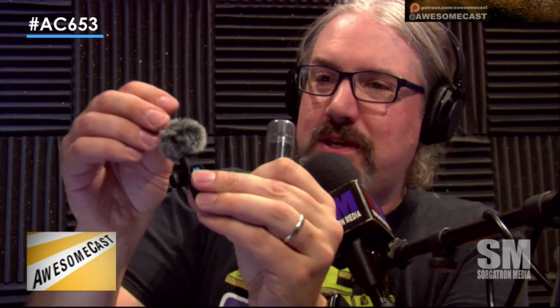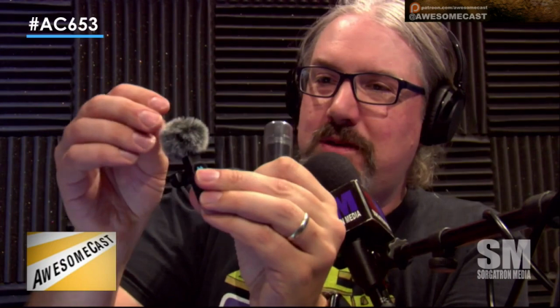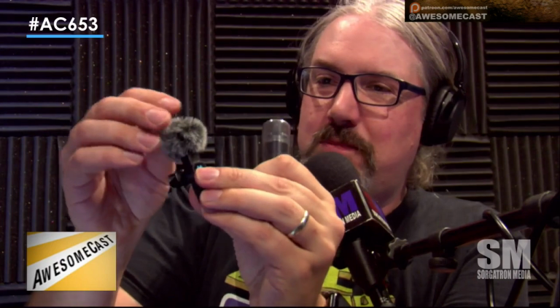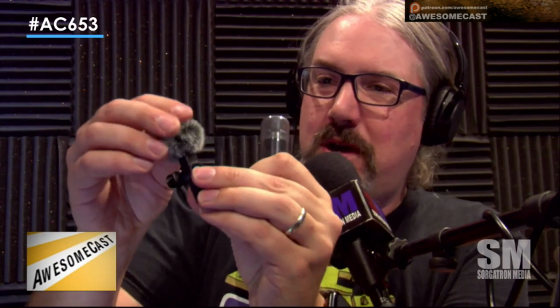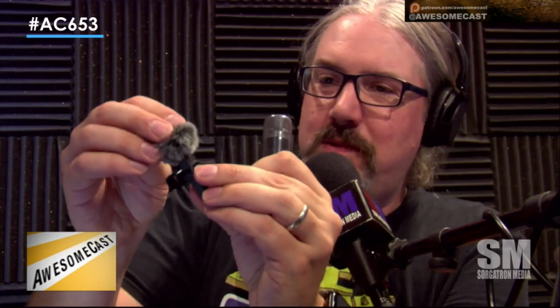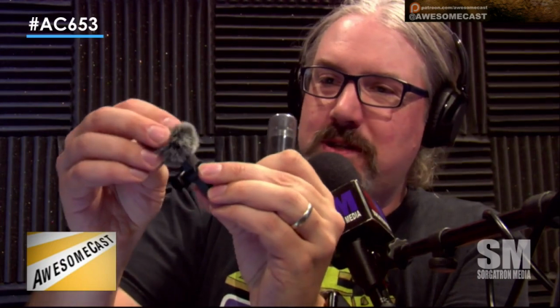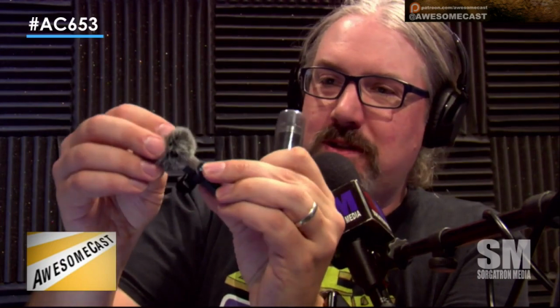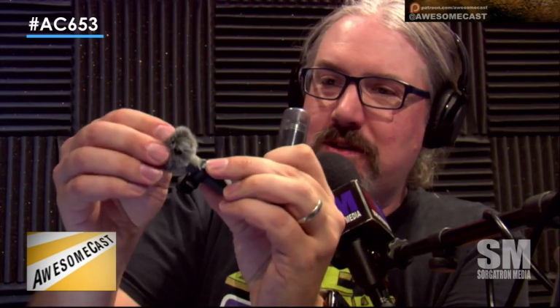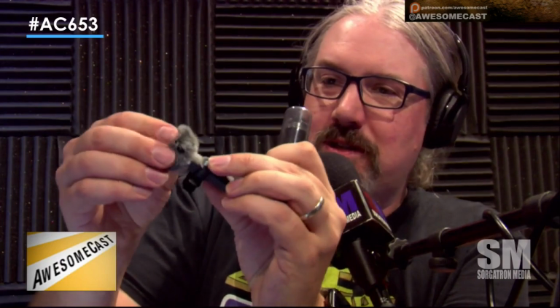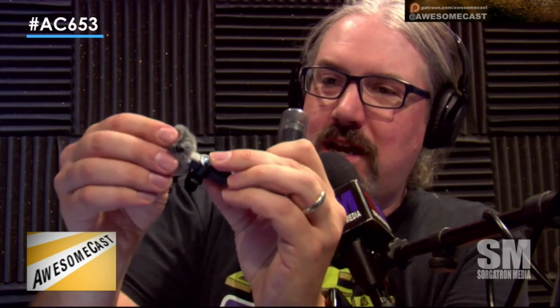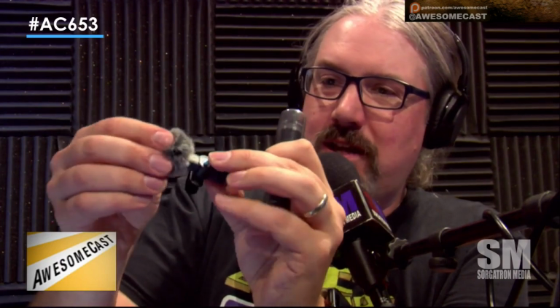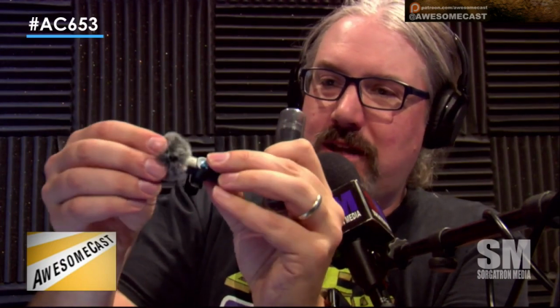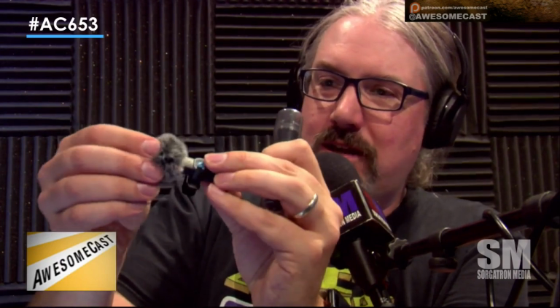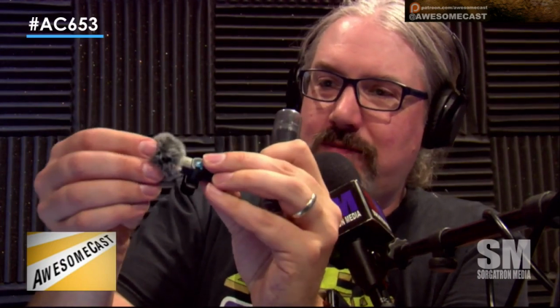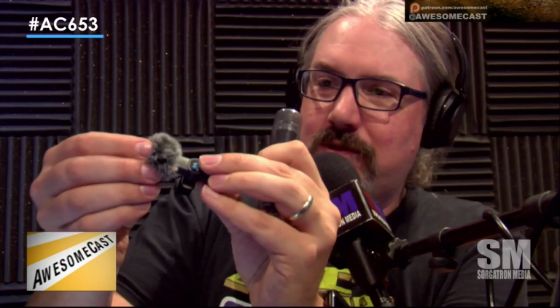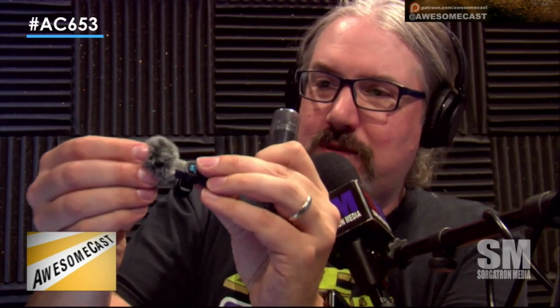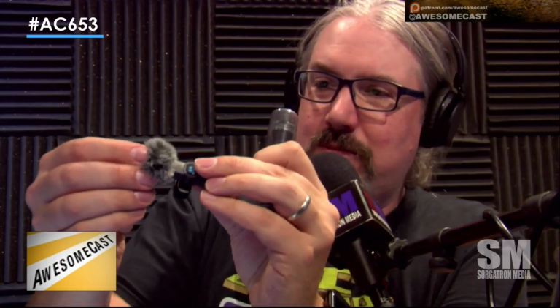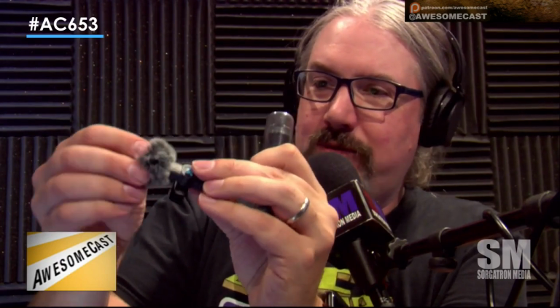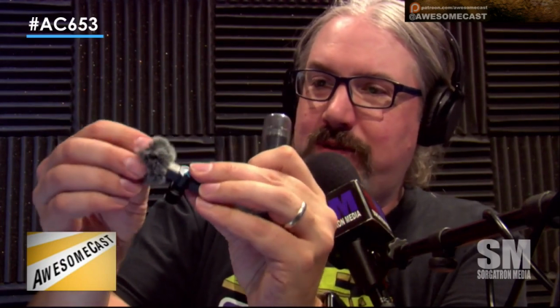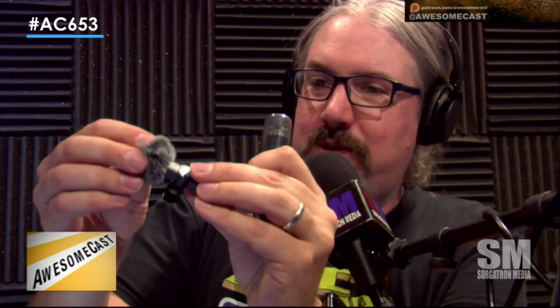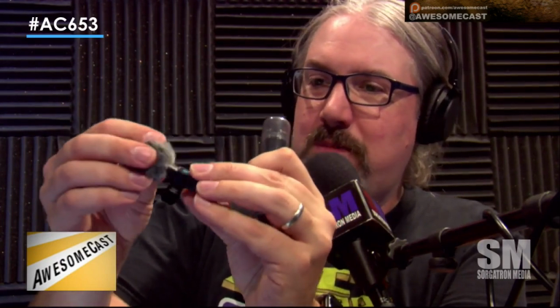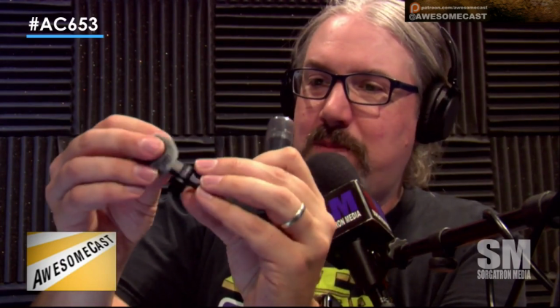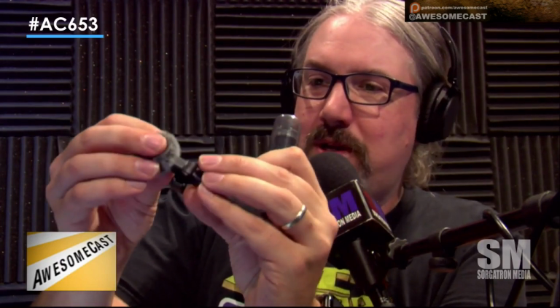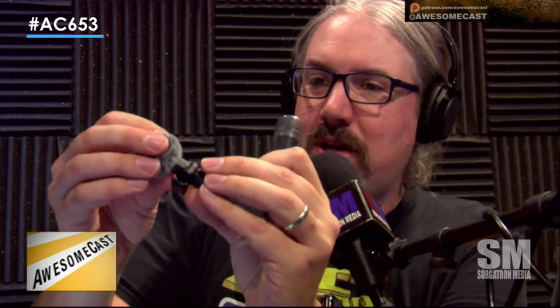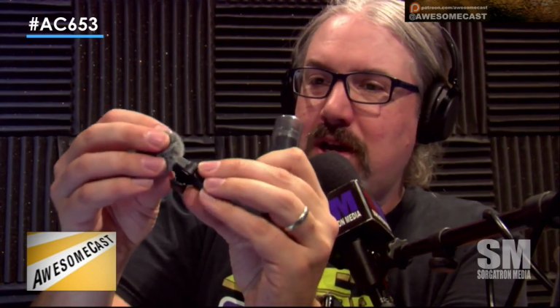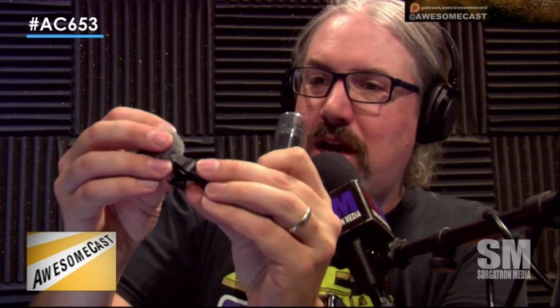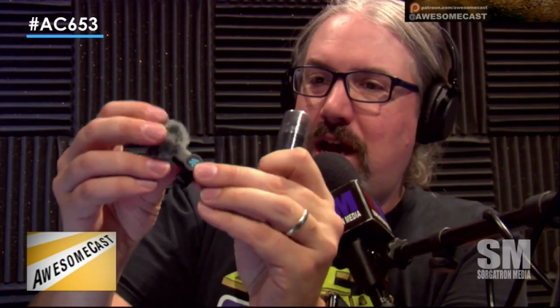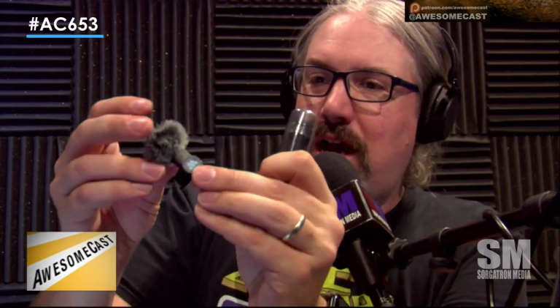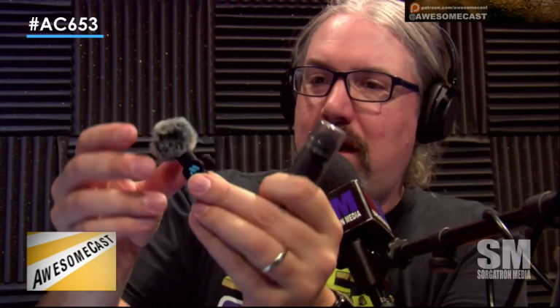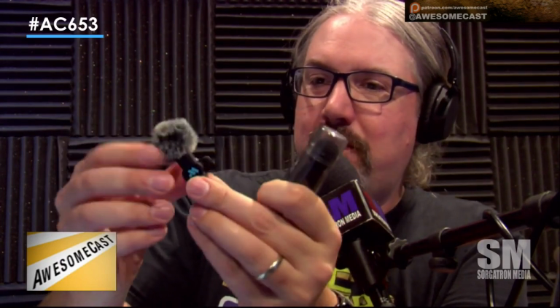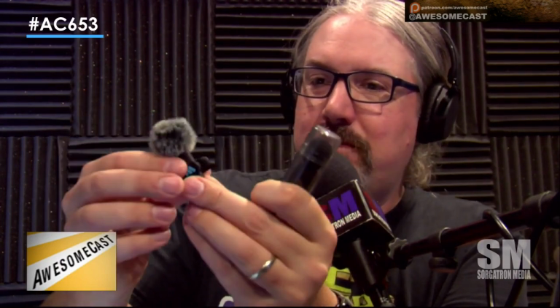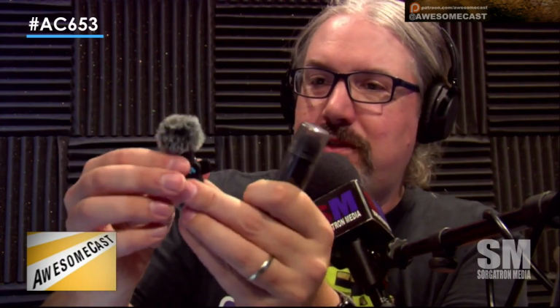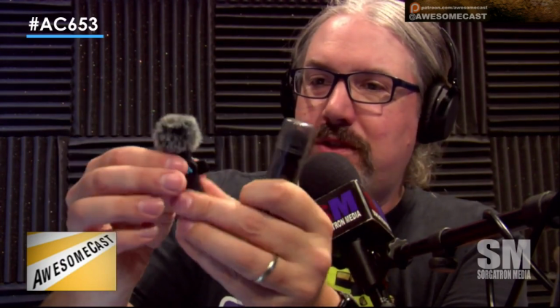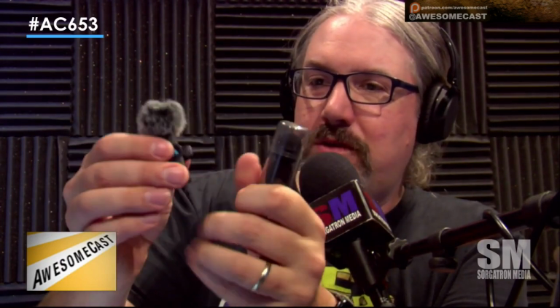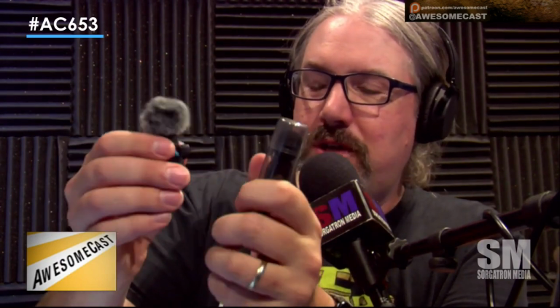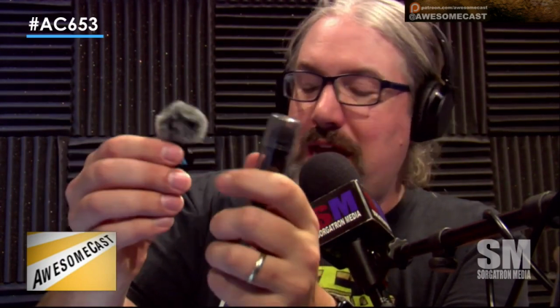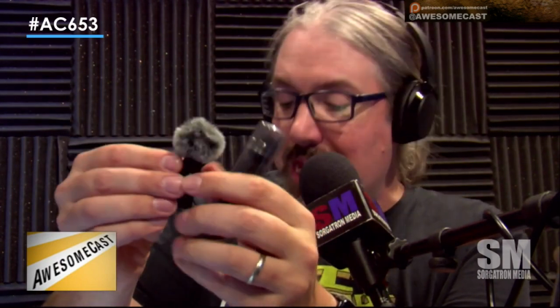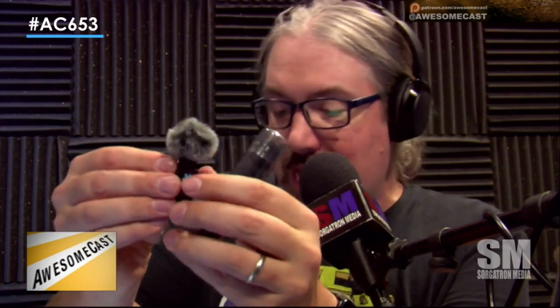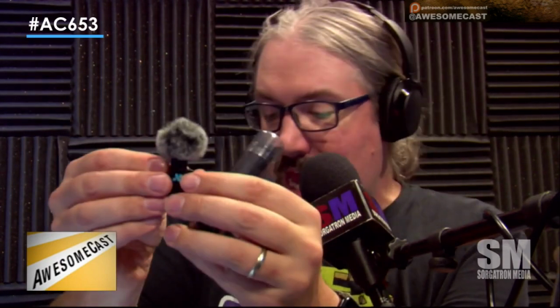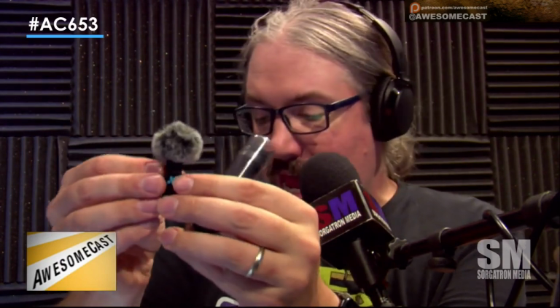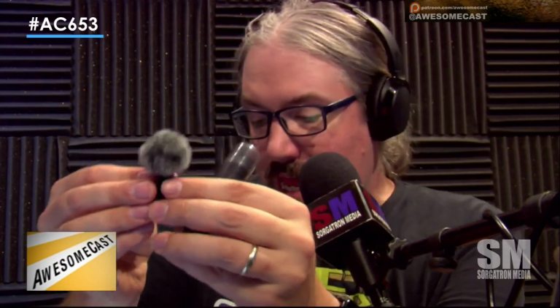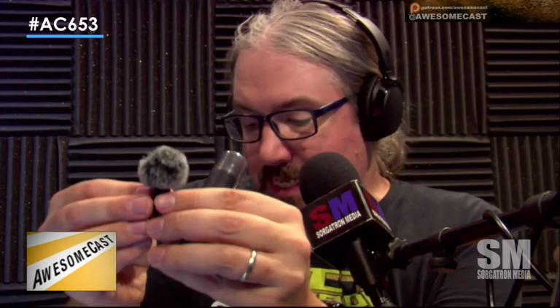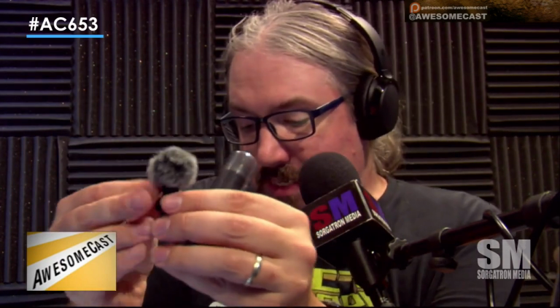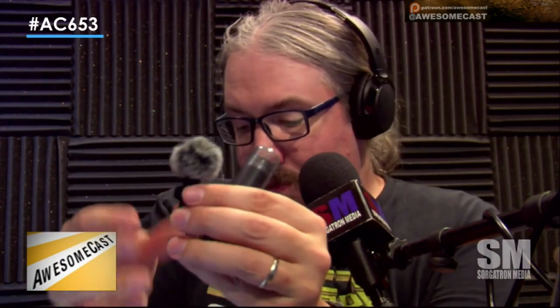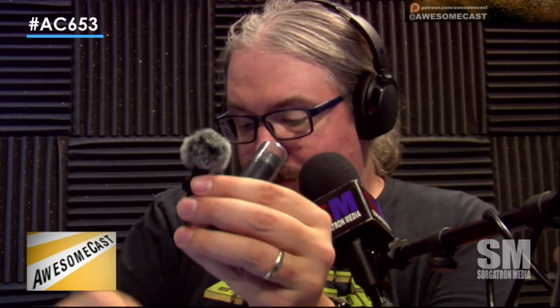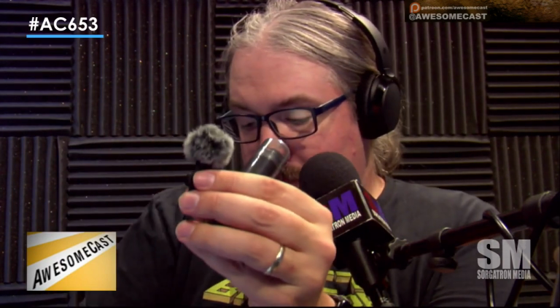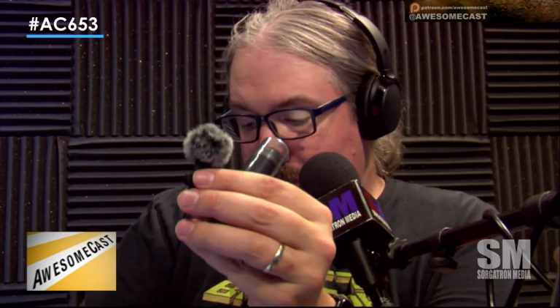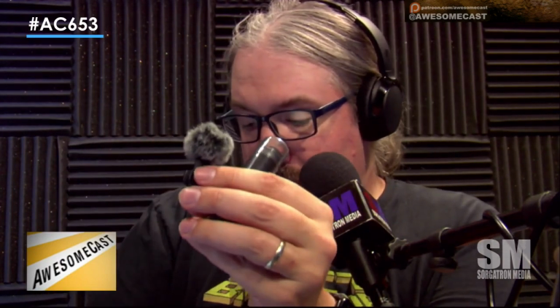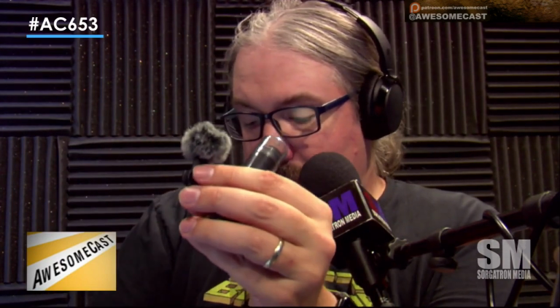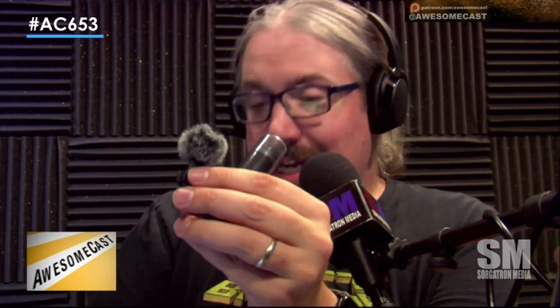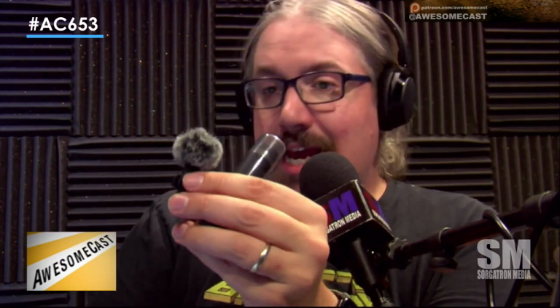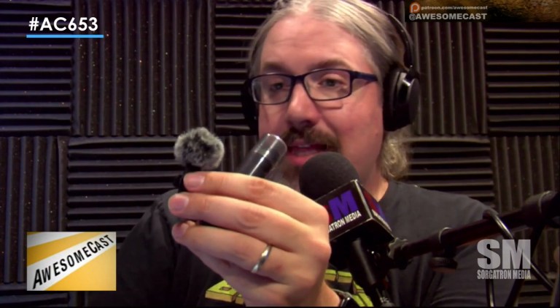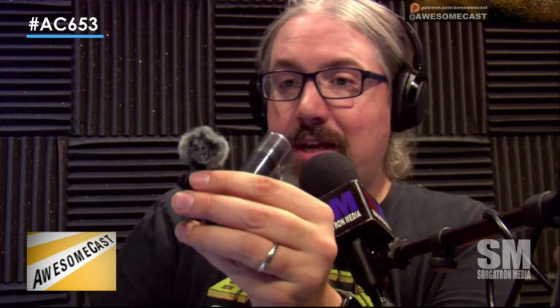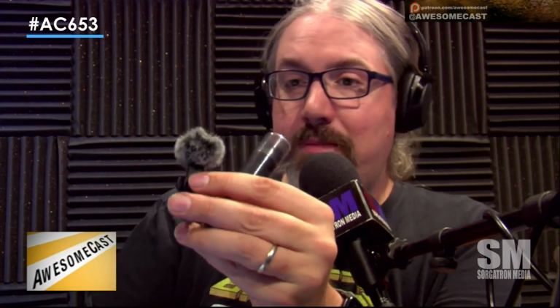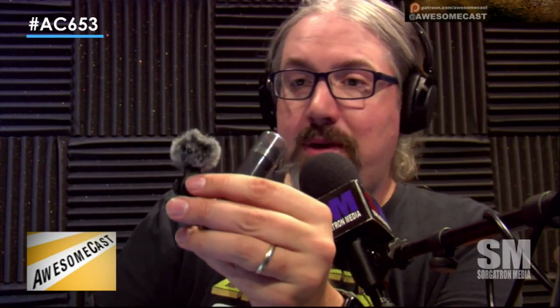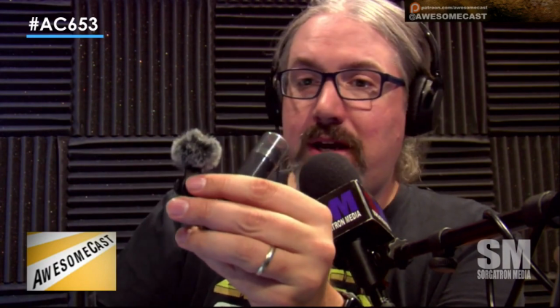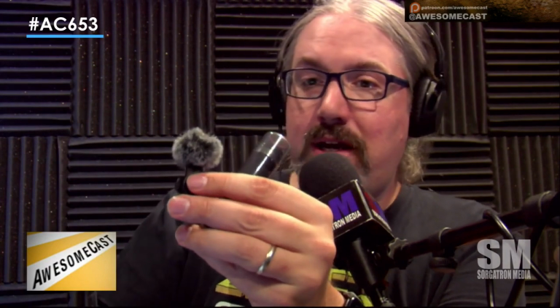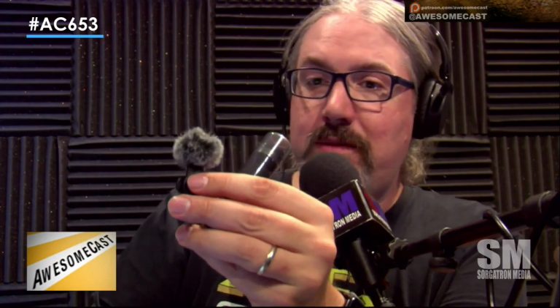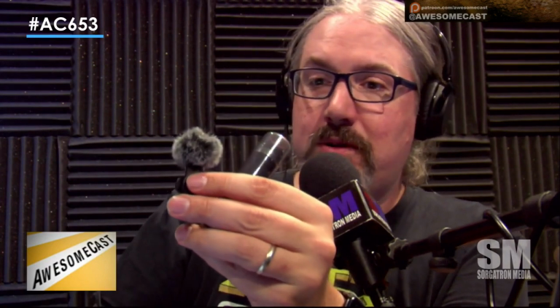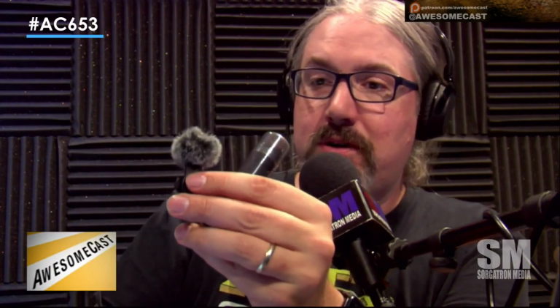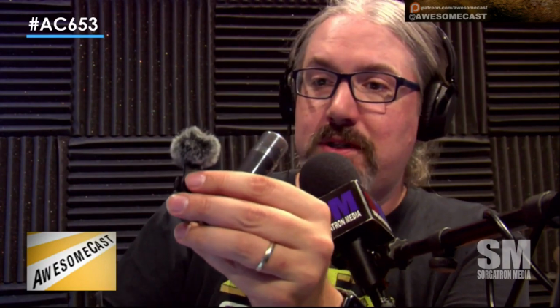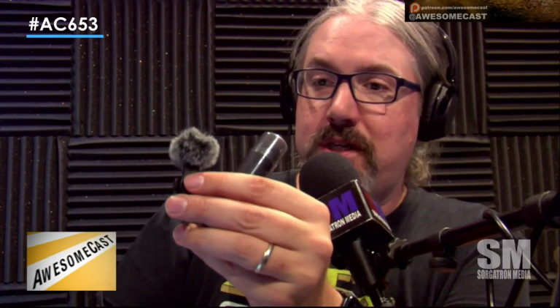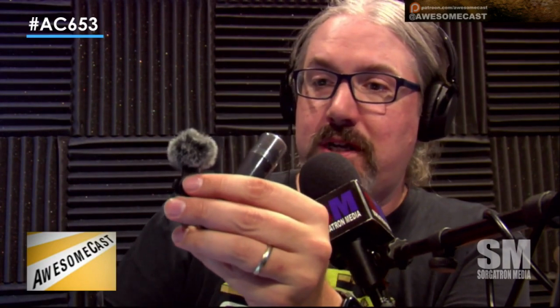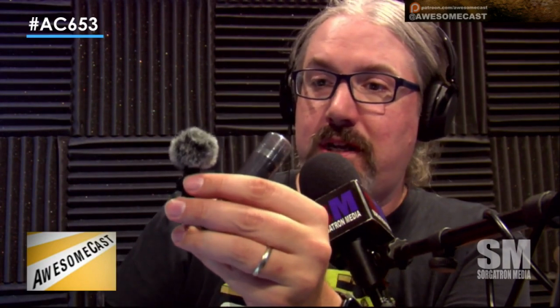Speaking of Muppets, it looks kind of like a friggin' Muppet. So, yeah, again, this is my first looking at them in person here.